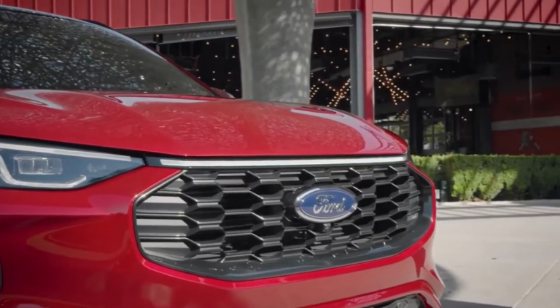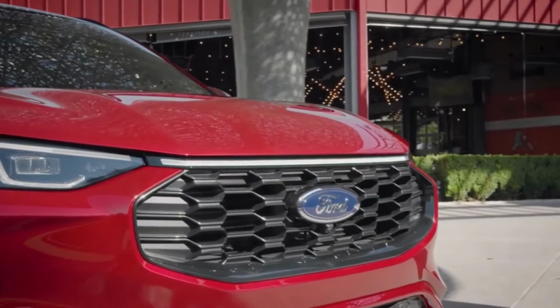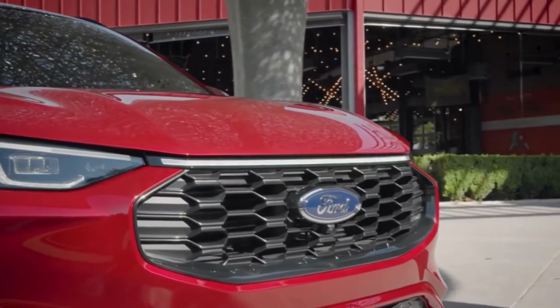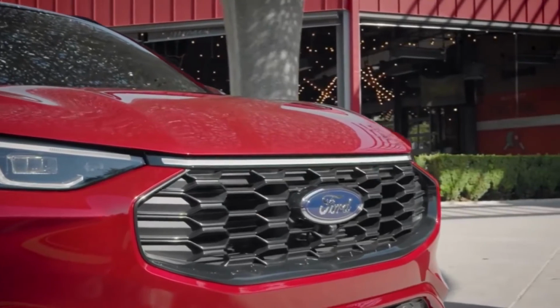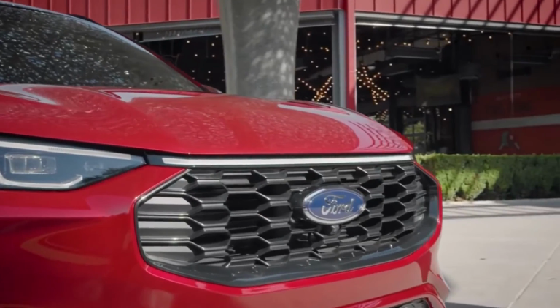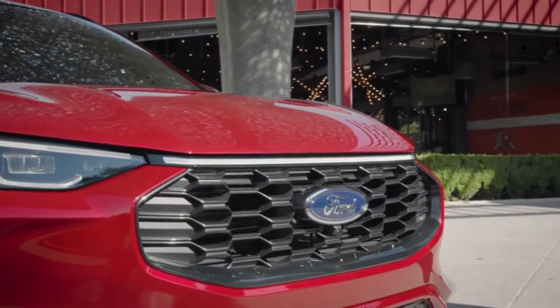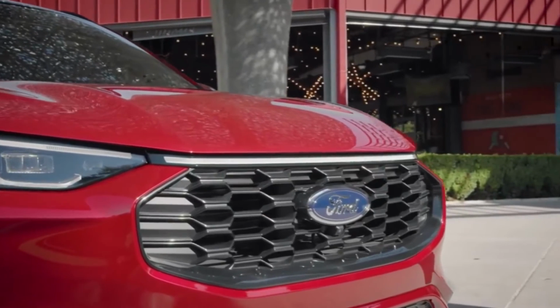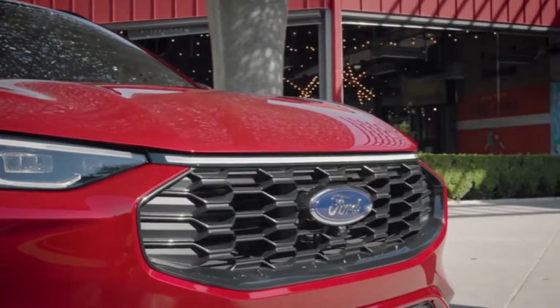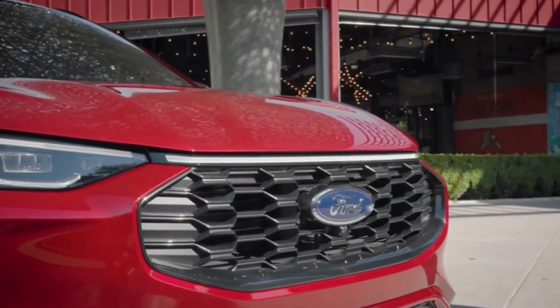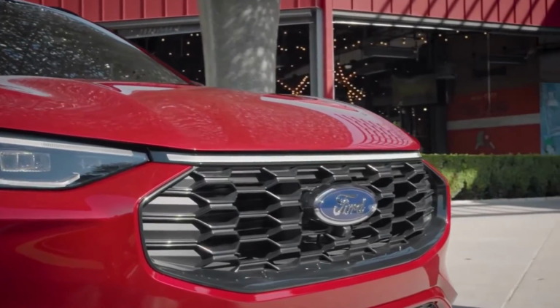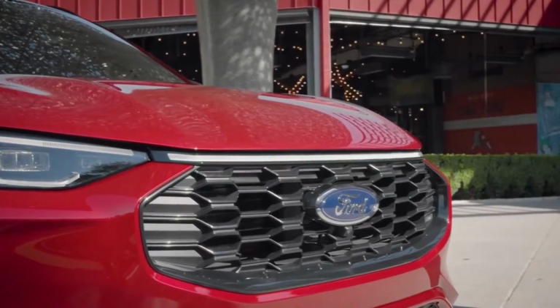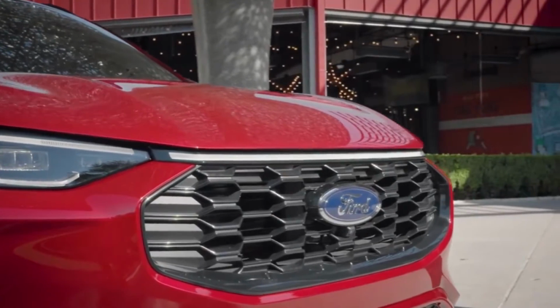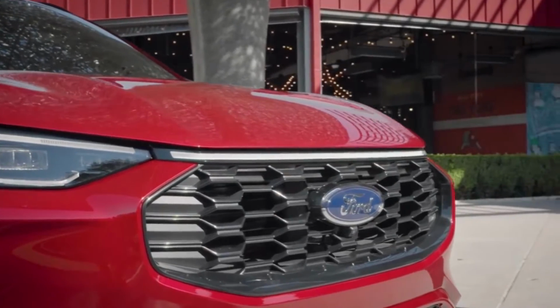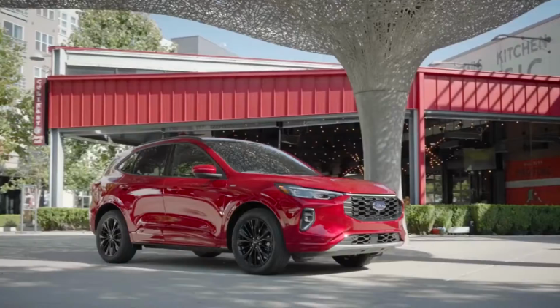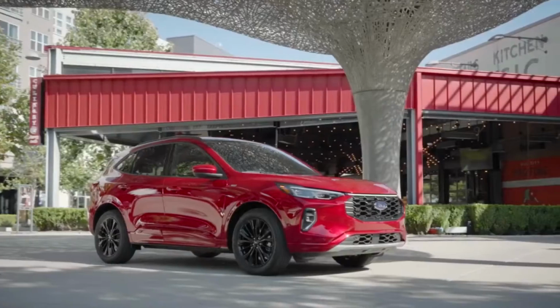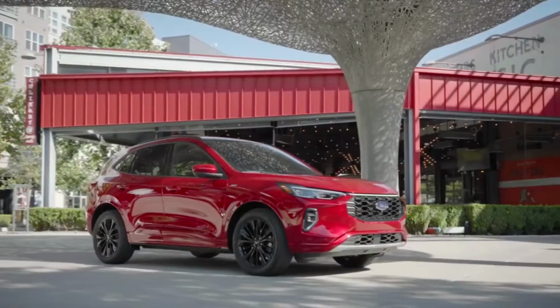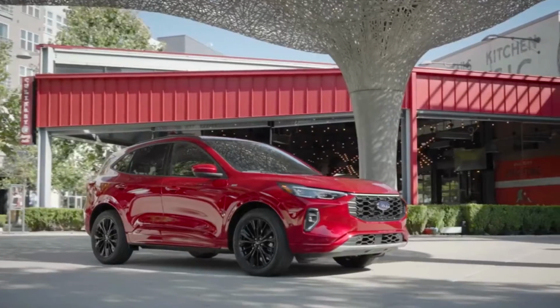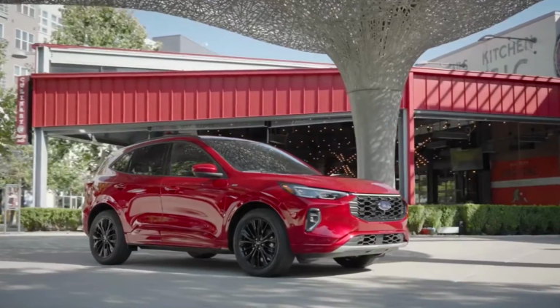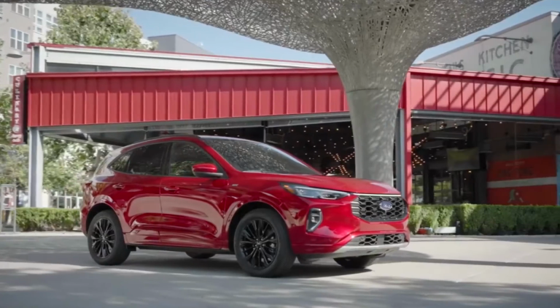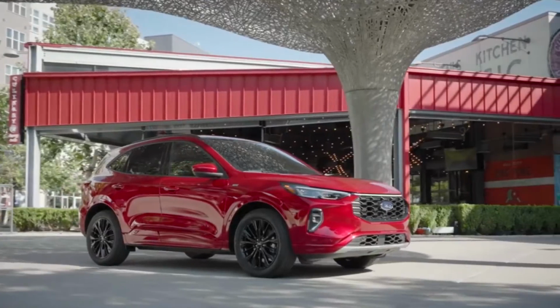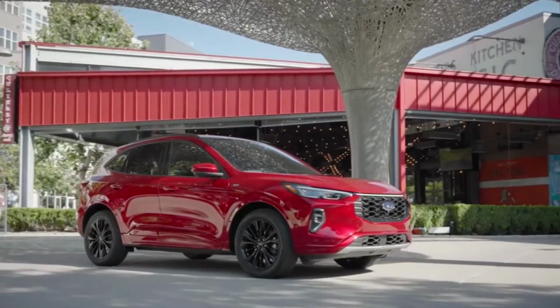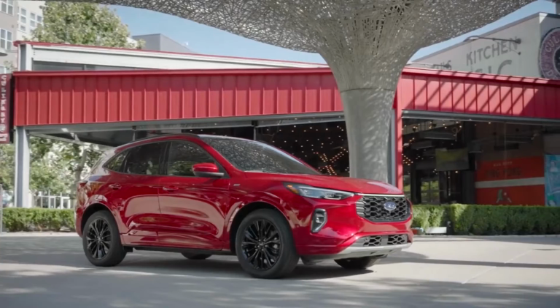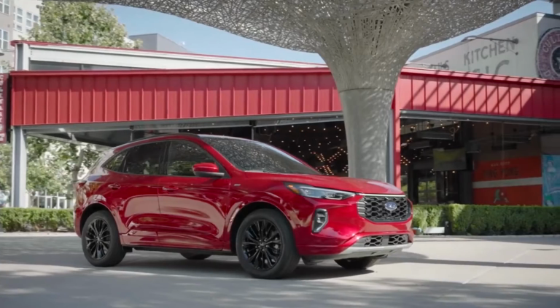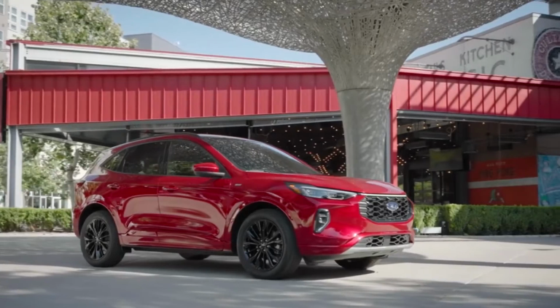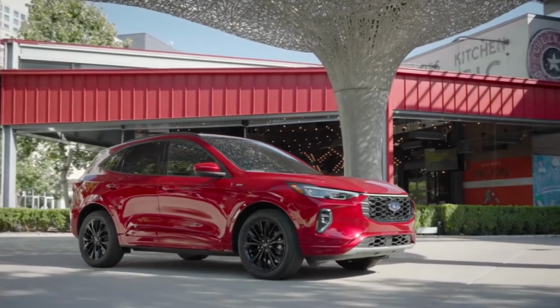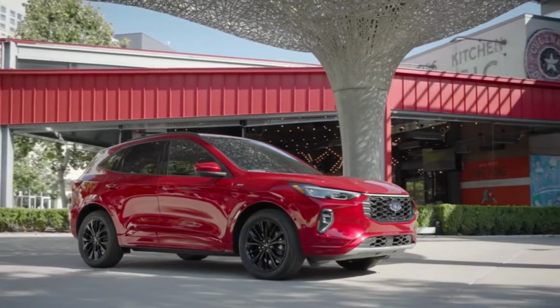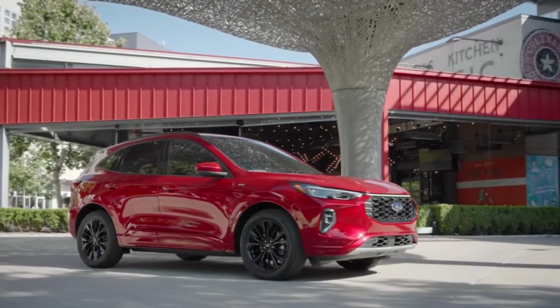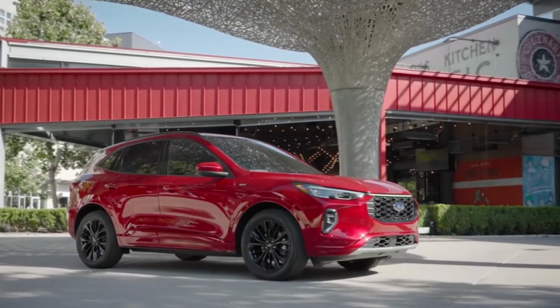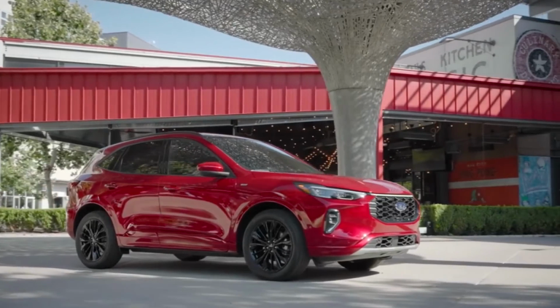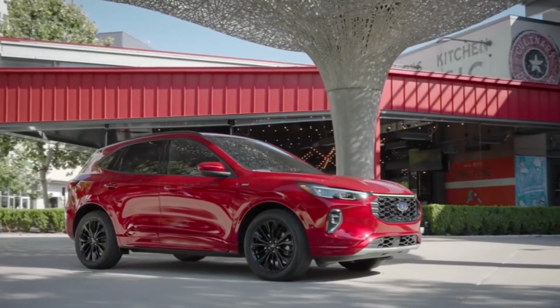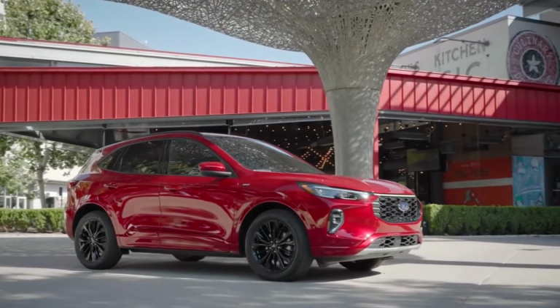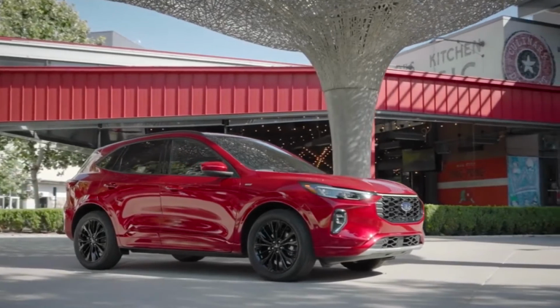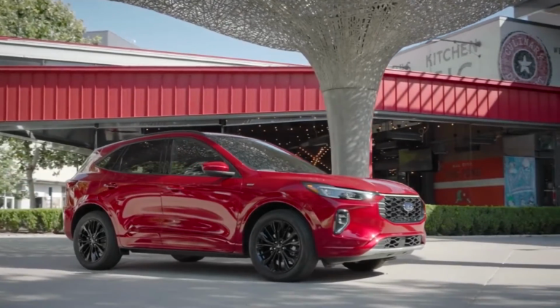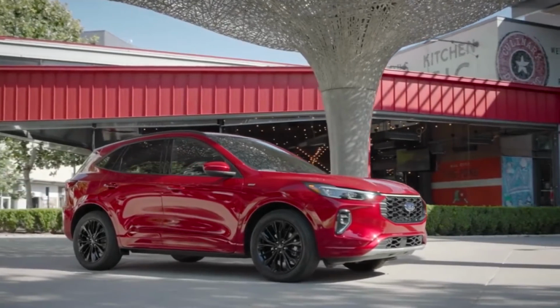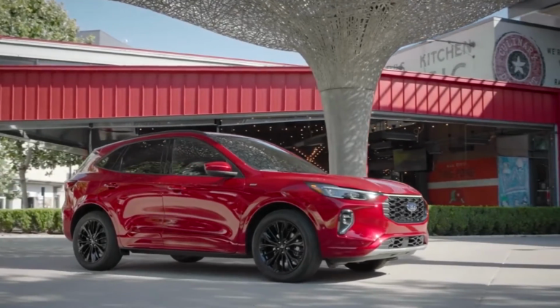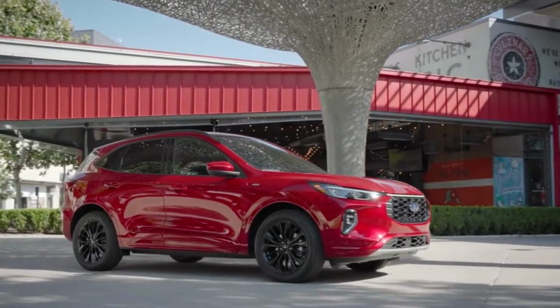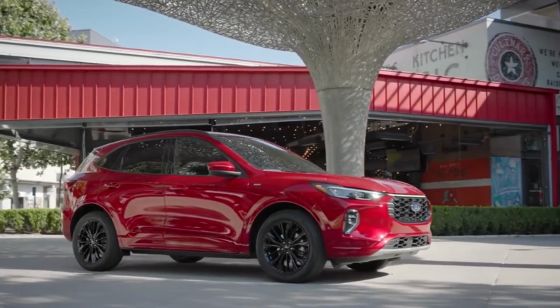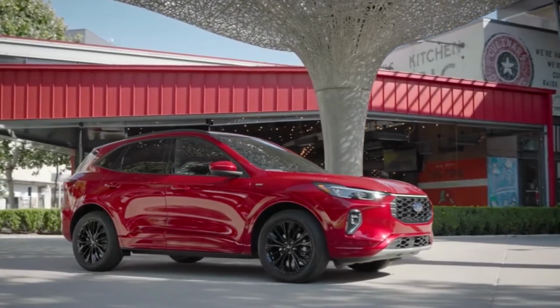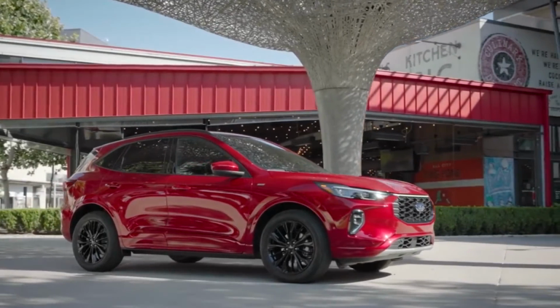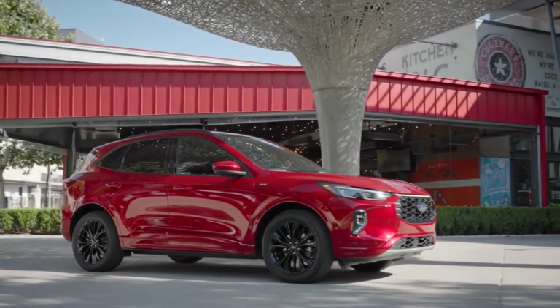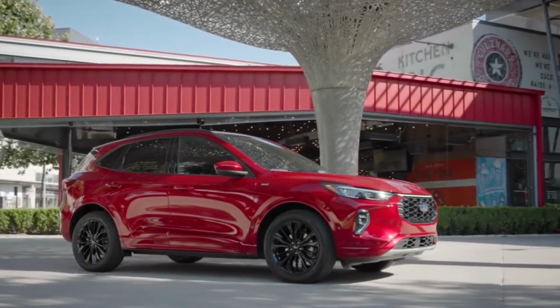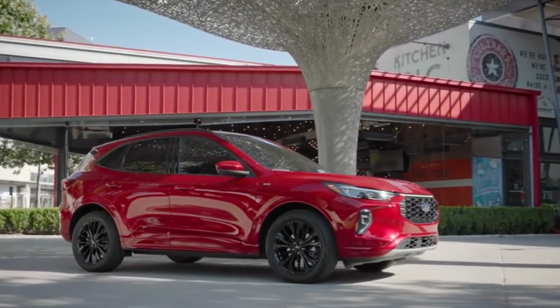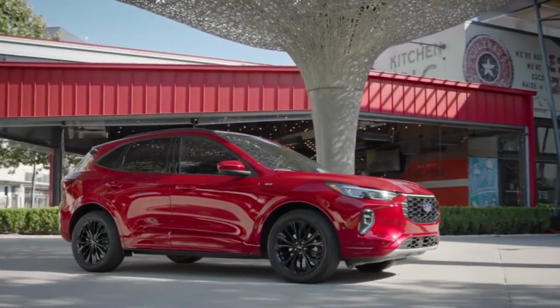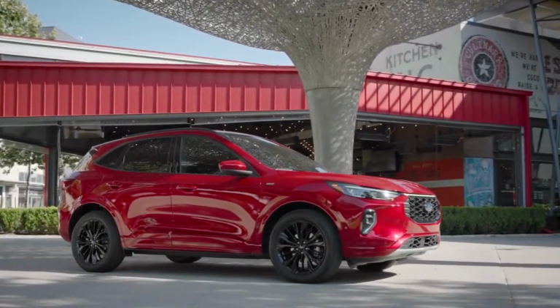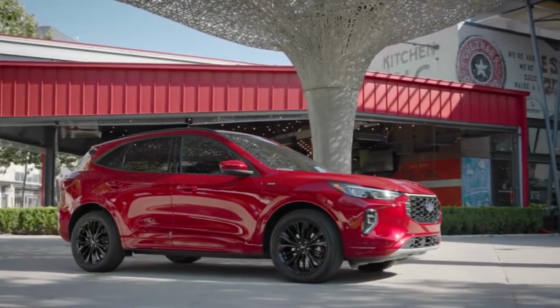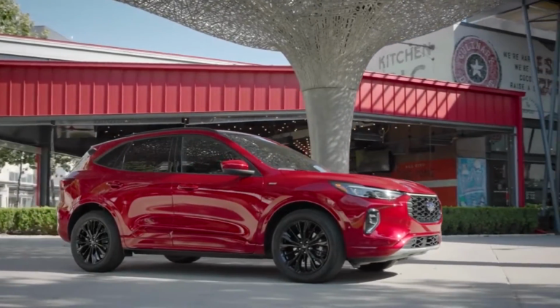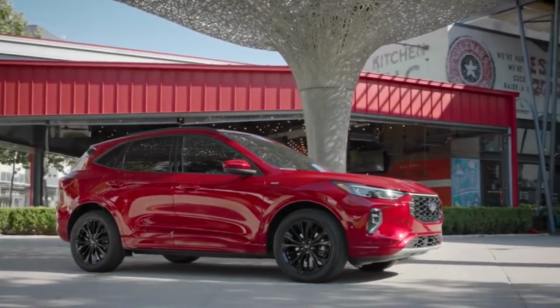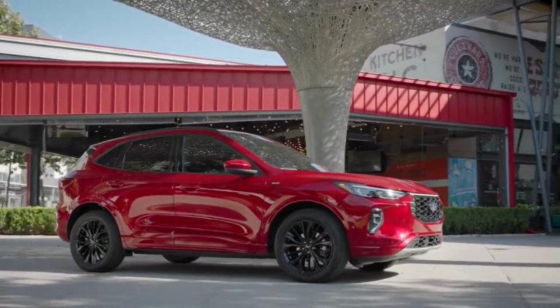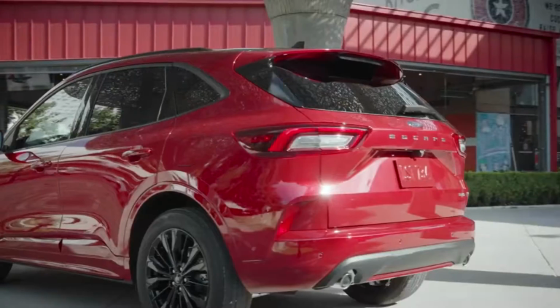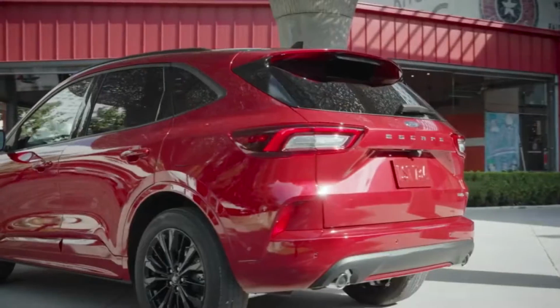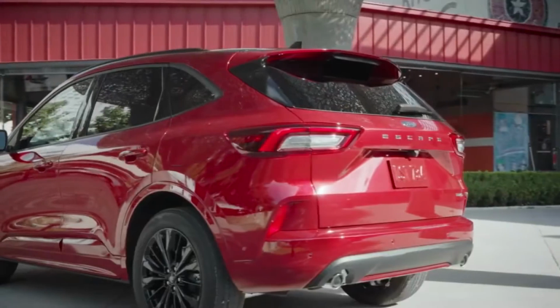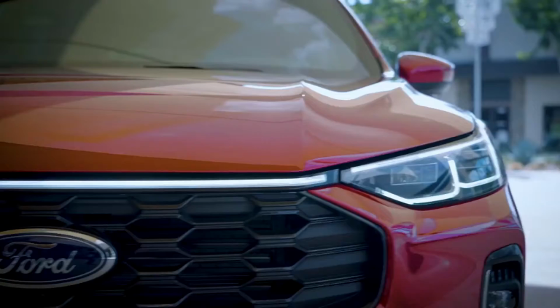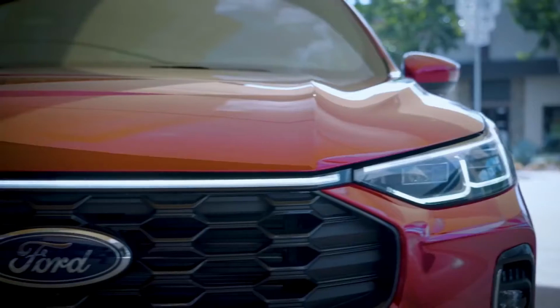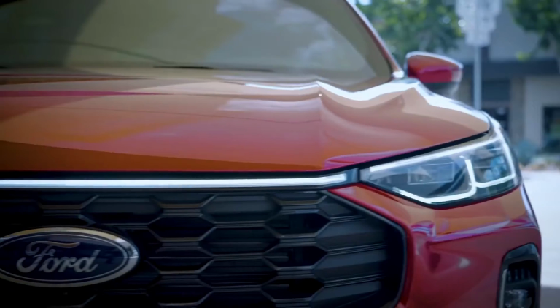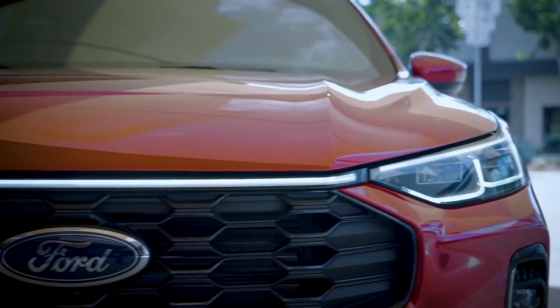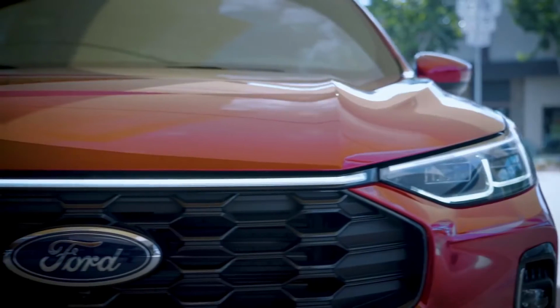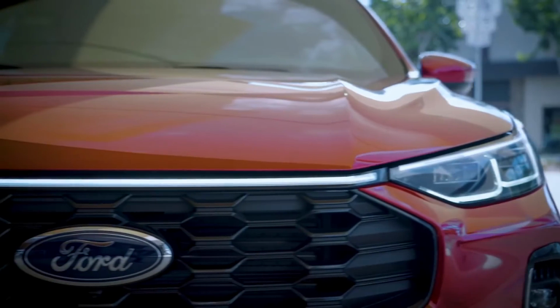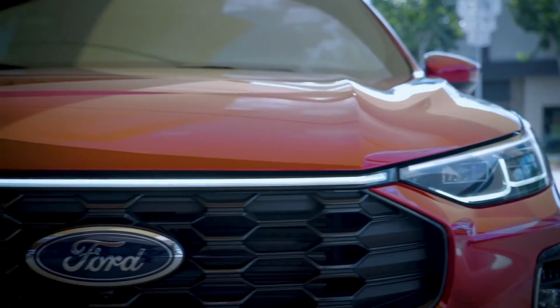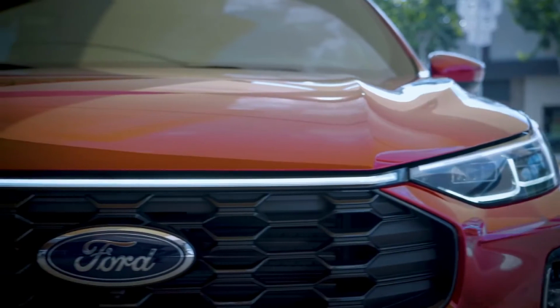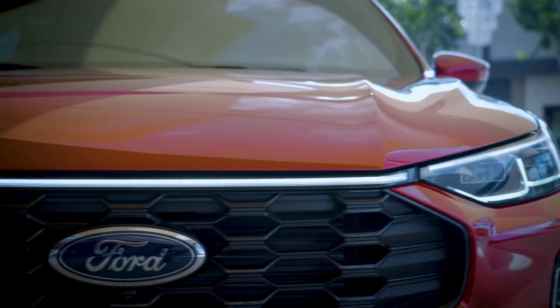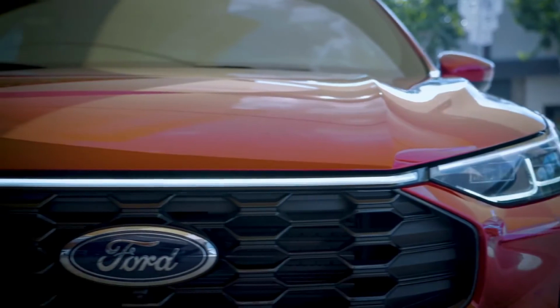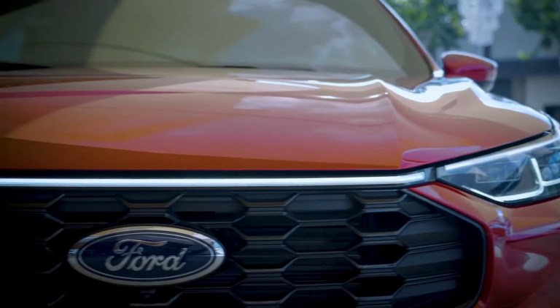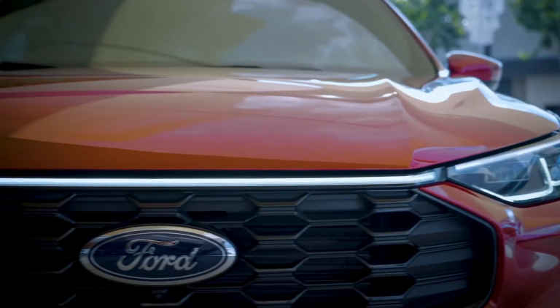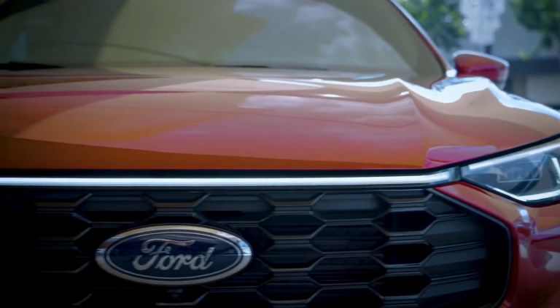Its highest-end model costs more than $40,000. Ford dealerships should have the car in stock by March 2023.